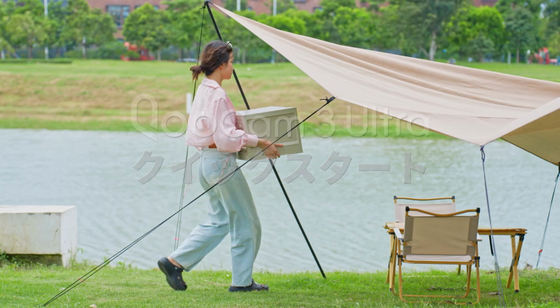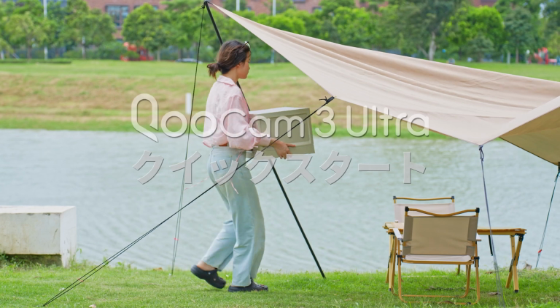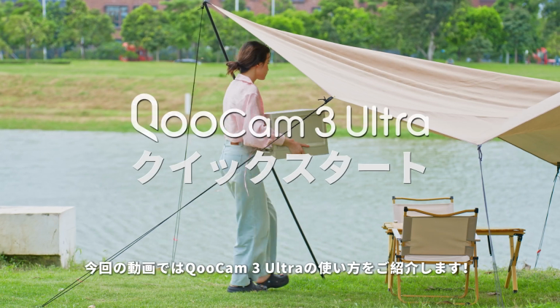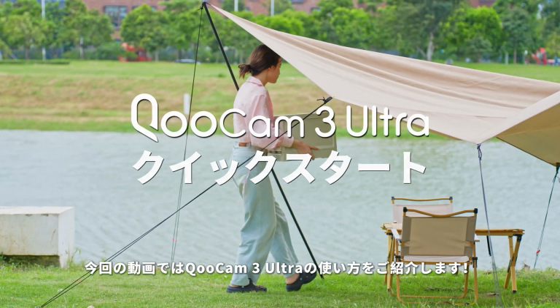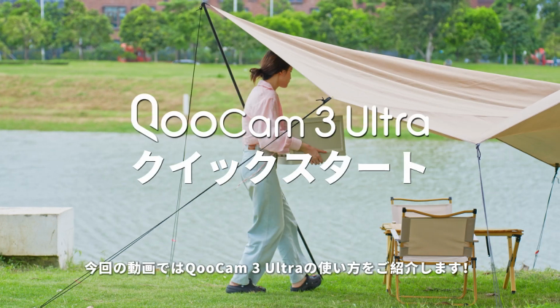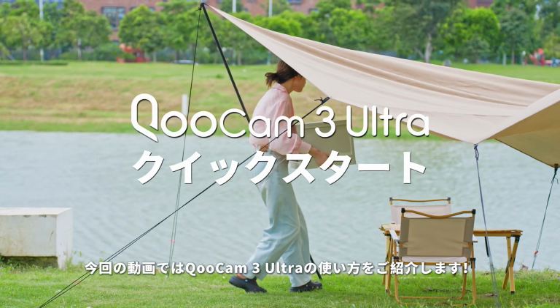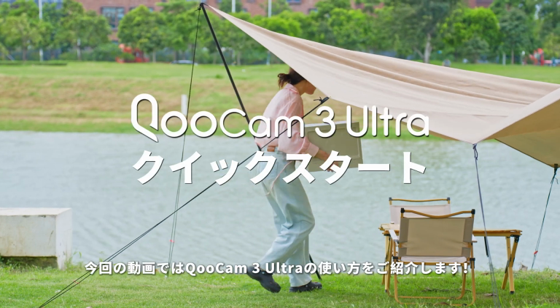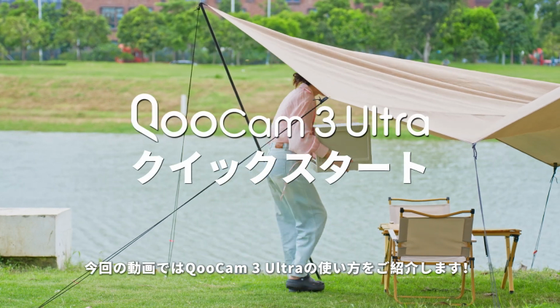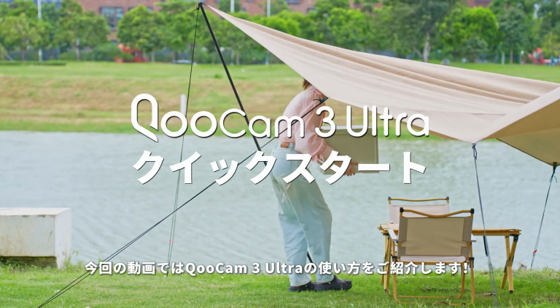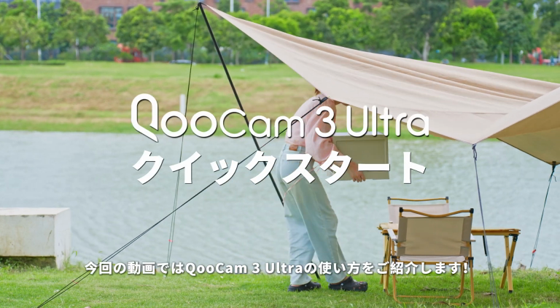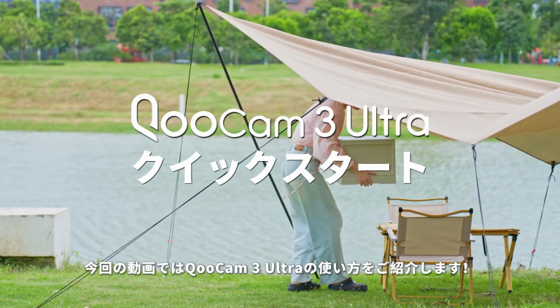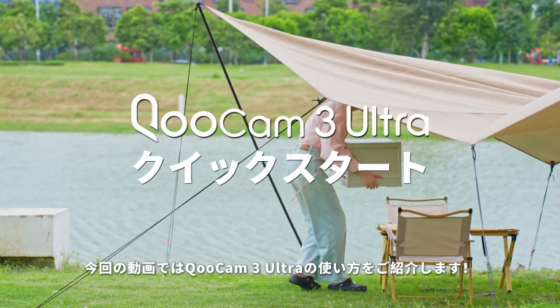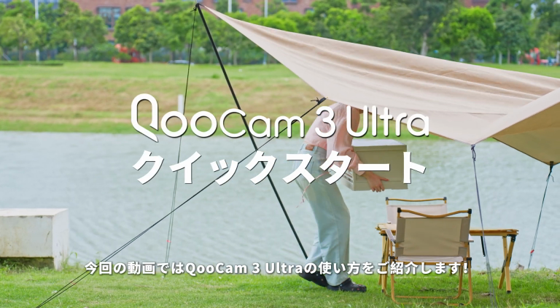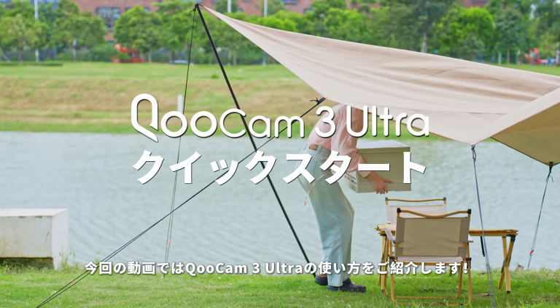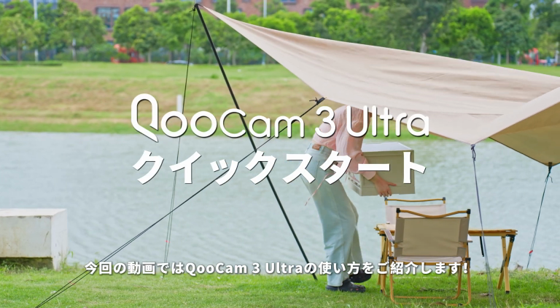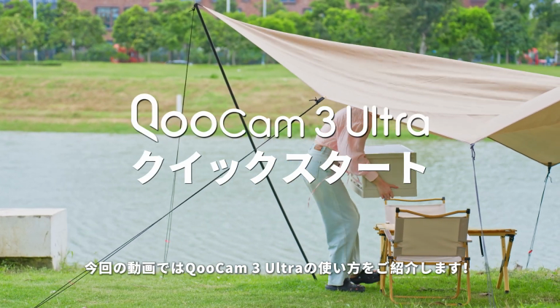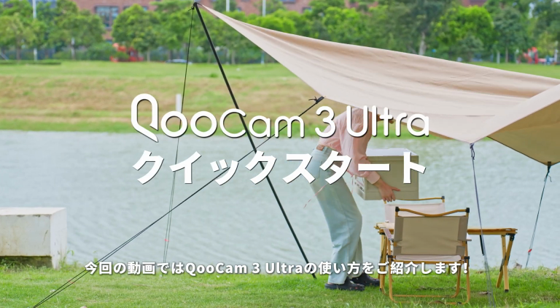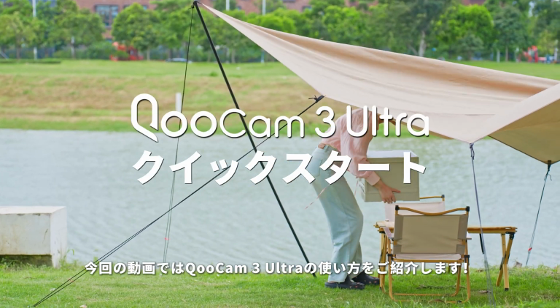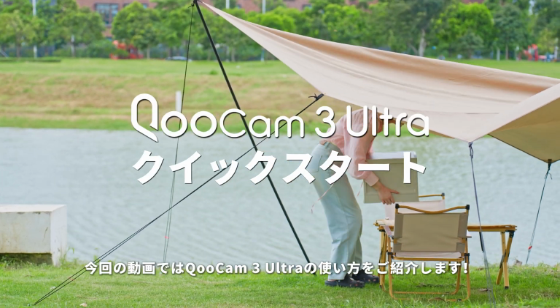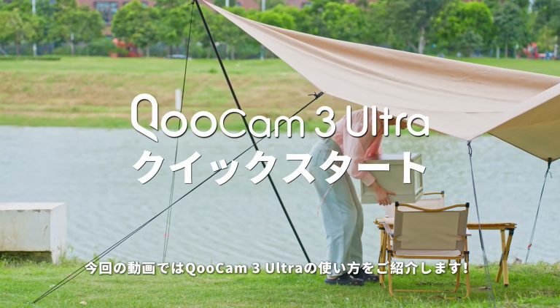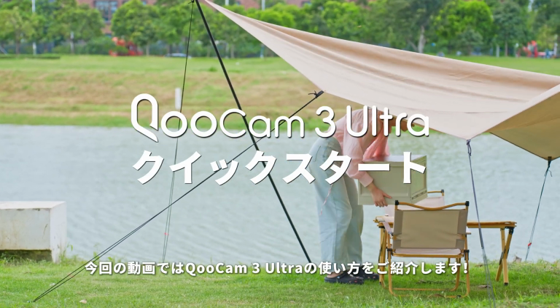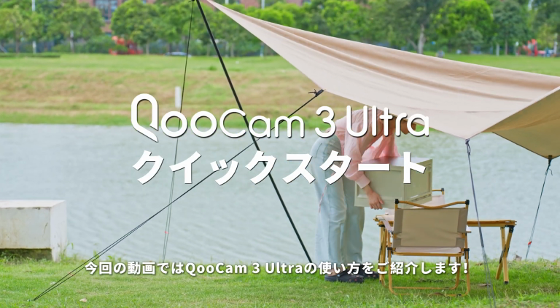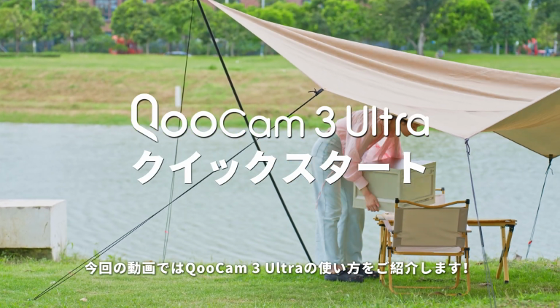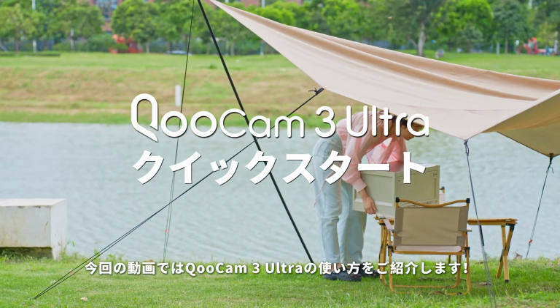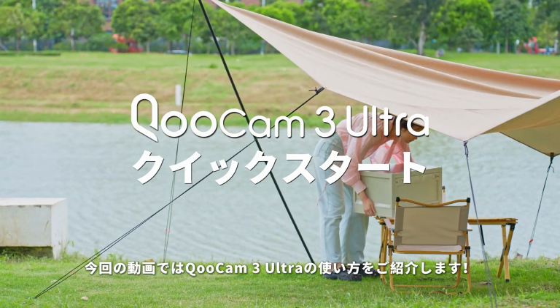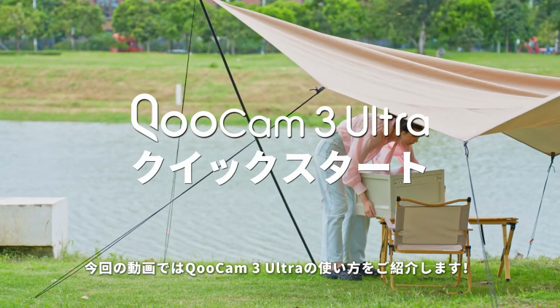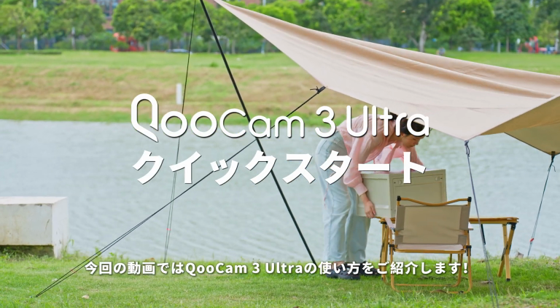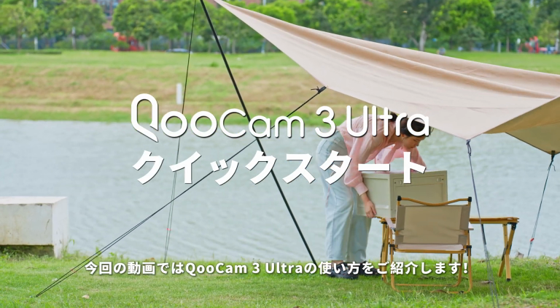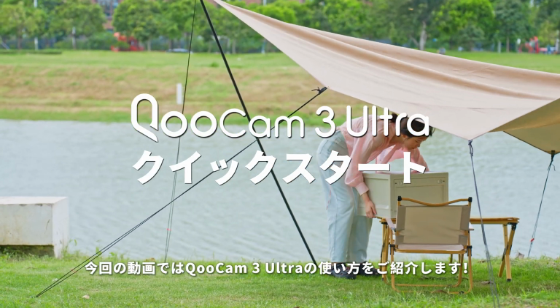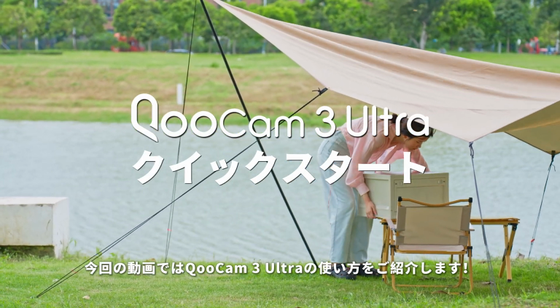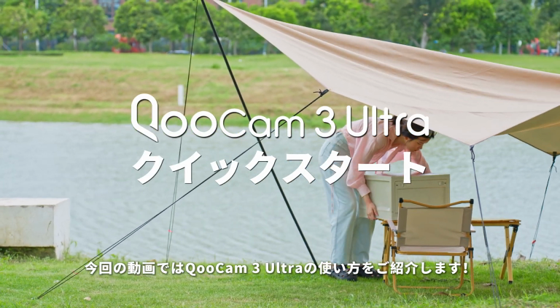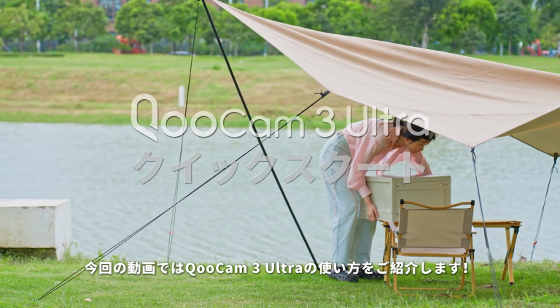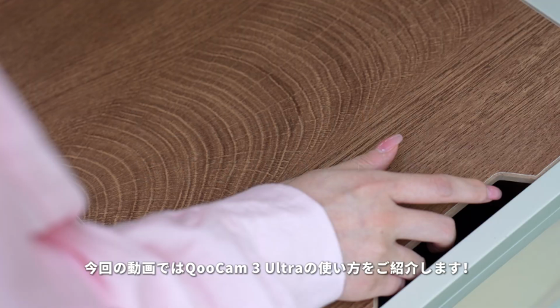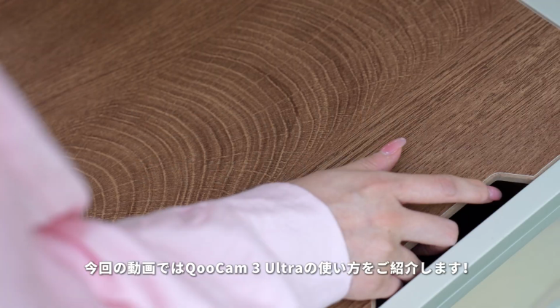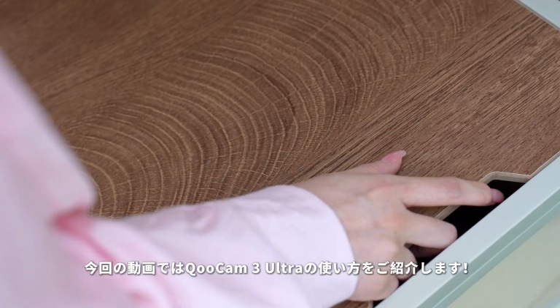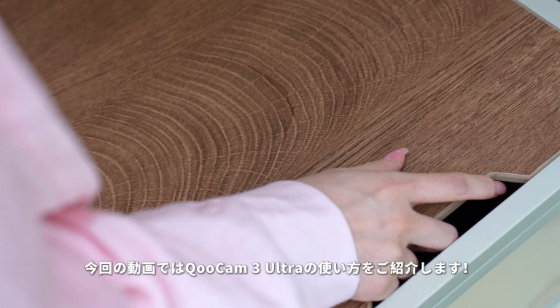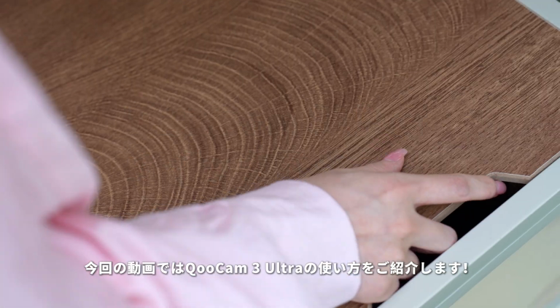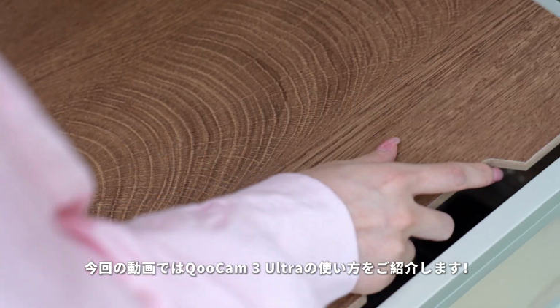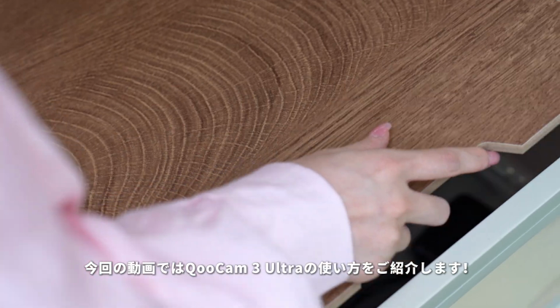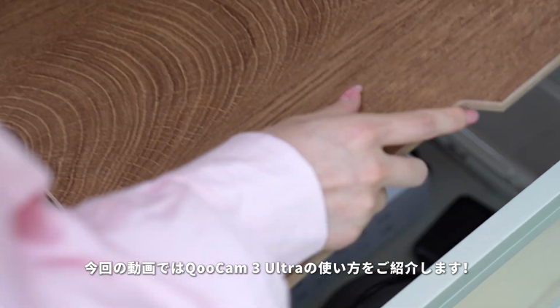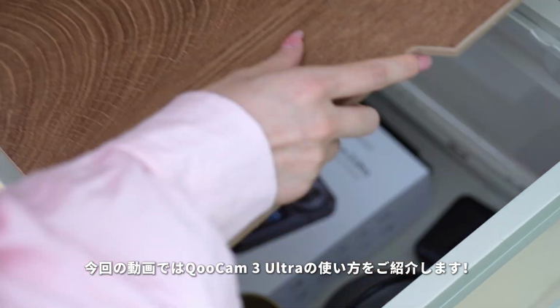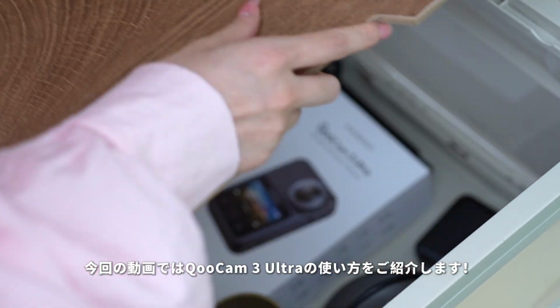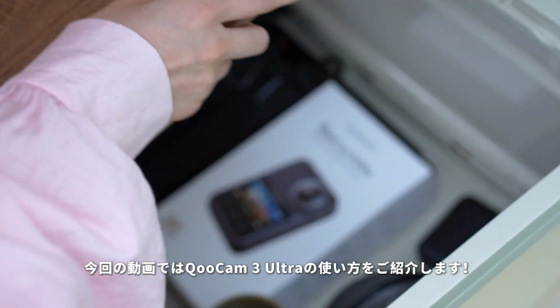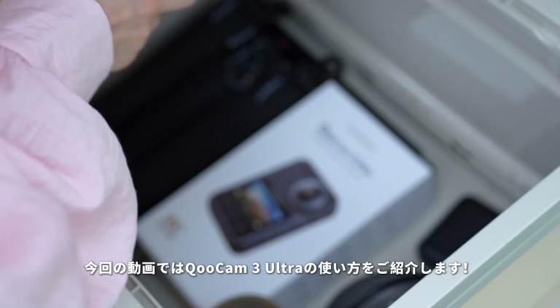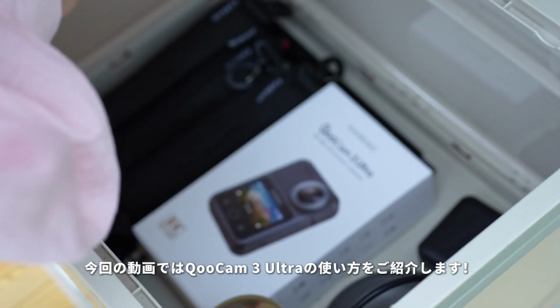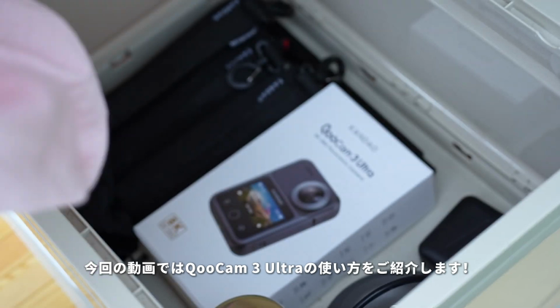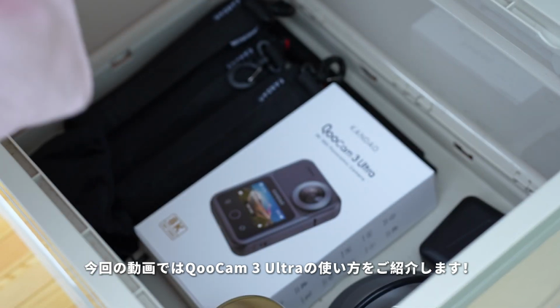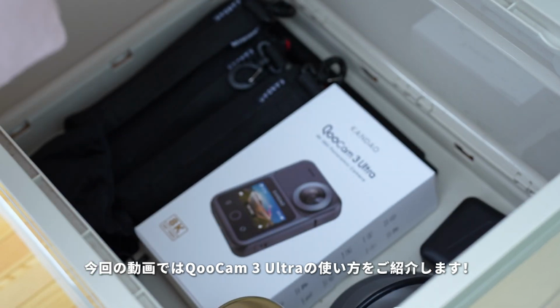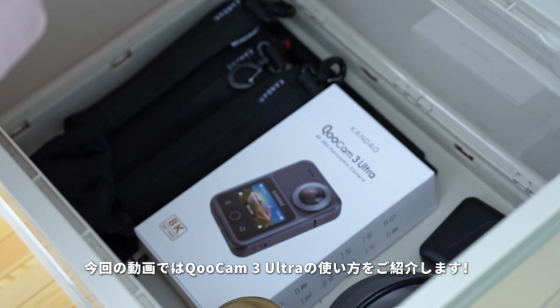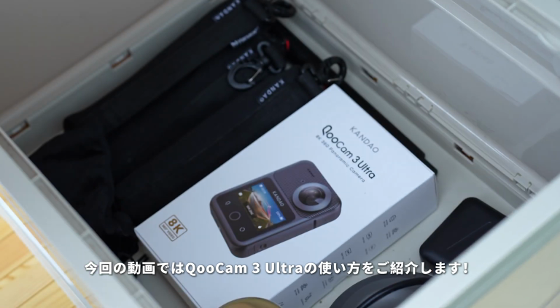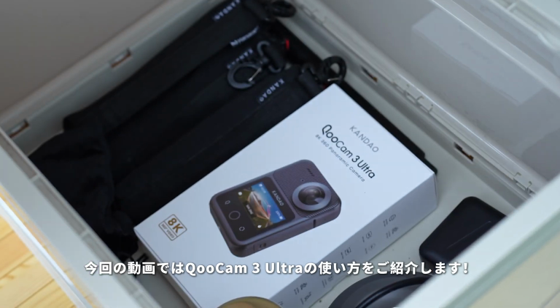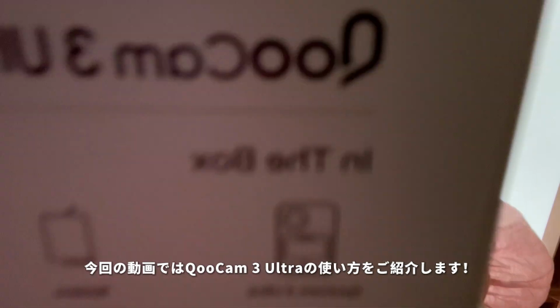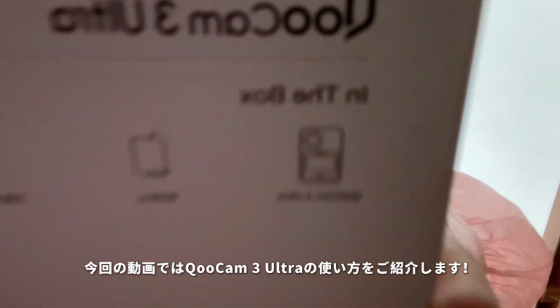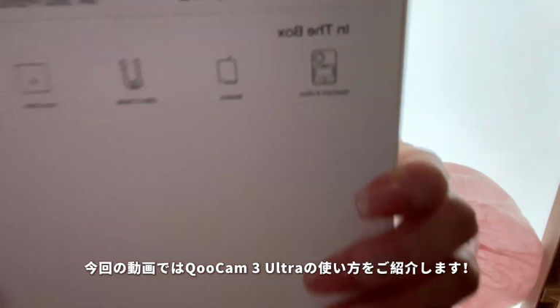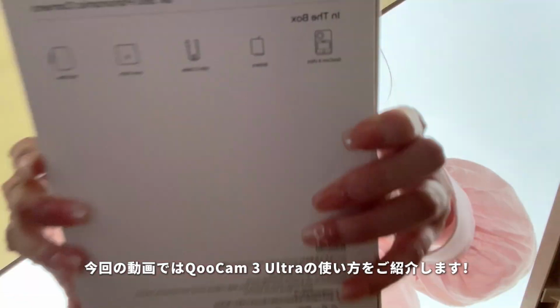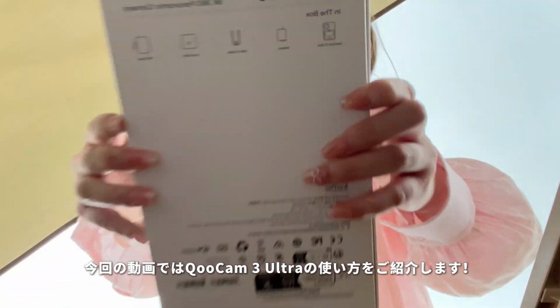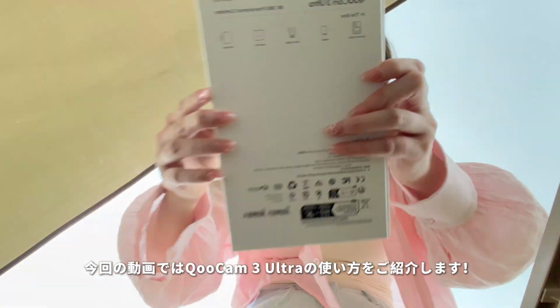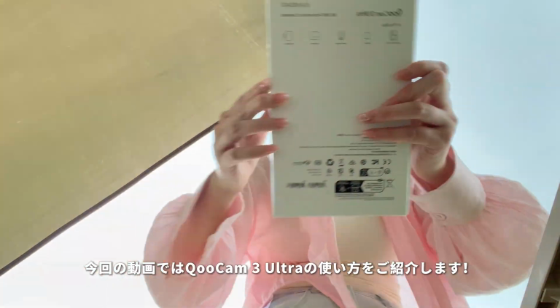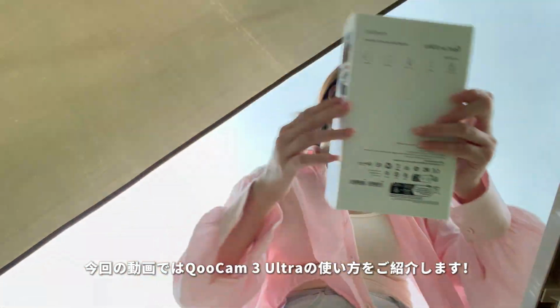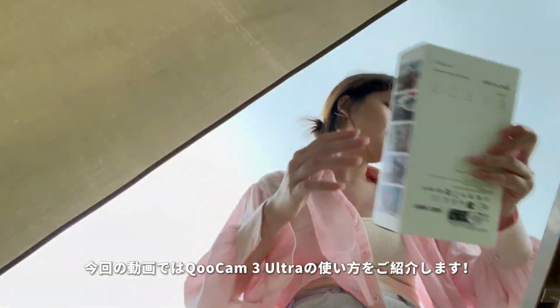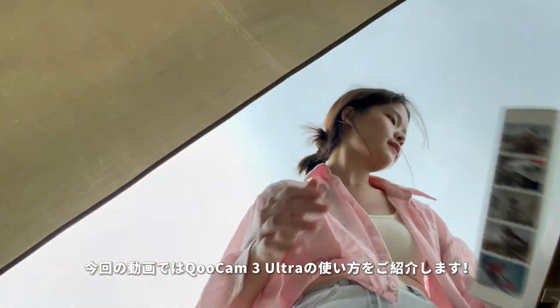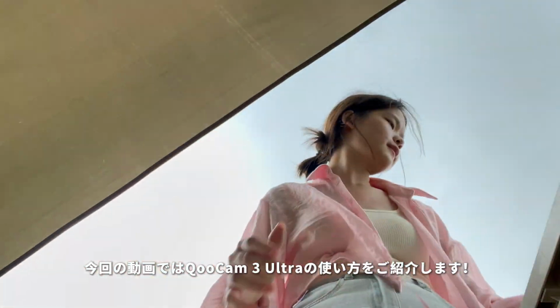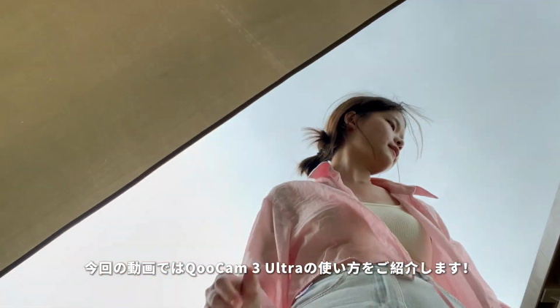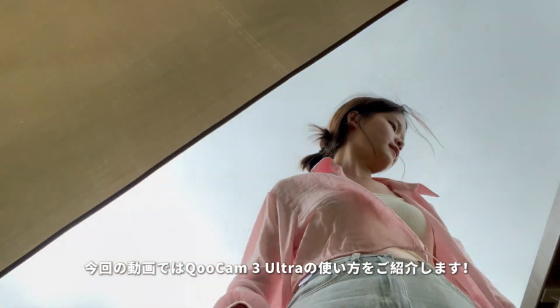Welcome to the Qoocam 3 Ultra series instructional videos. This episode will introduce you to the first use of Qoocam 3 Ultra.